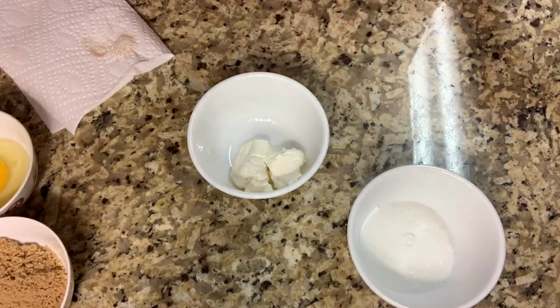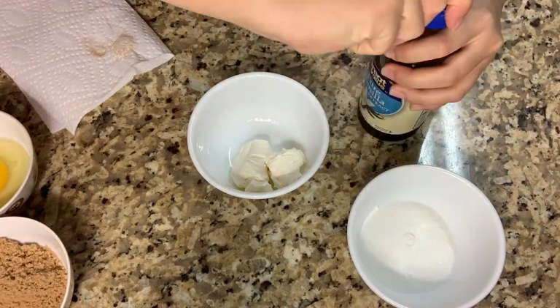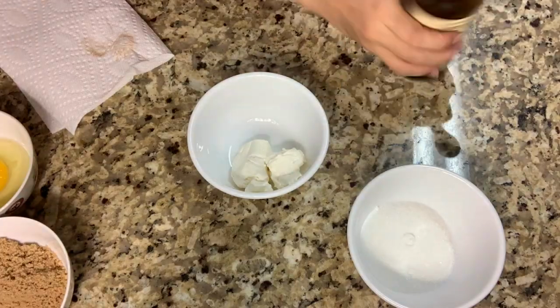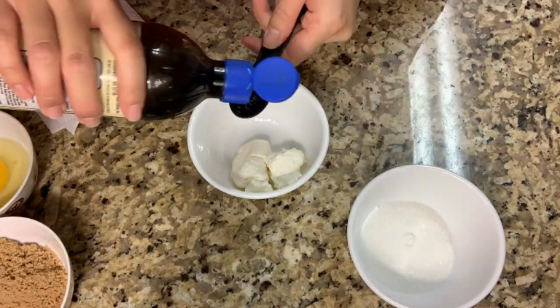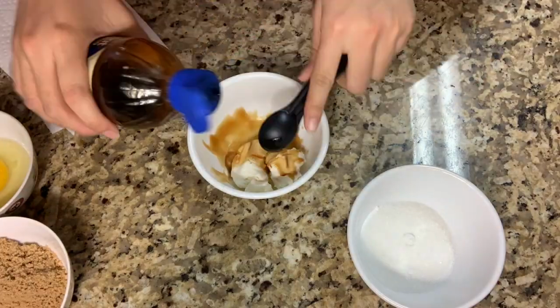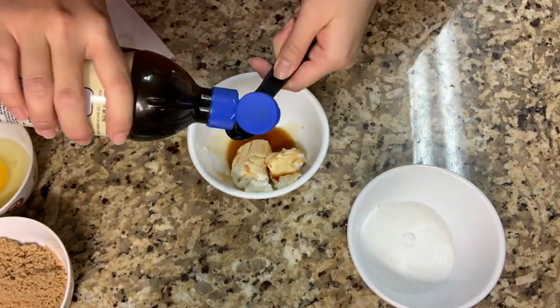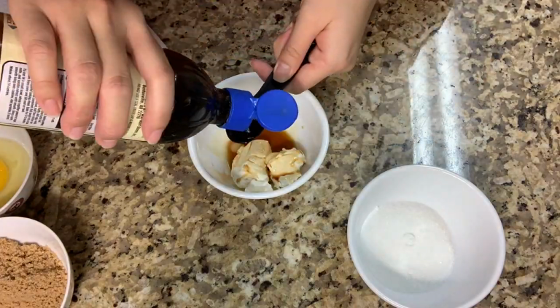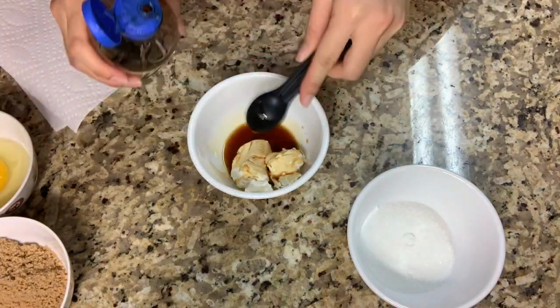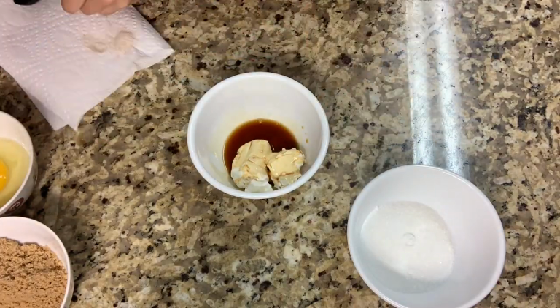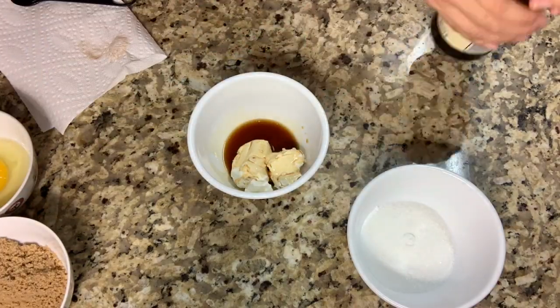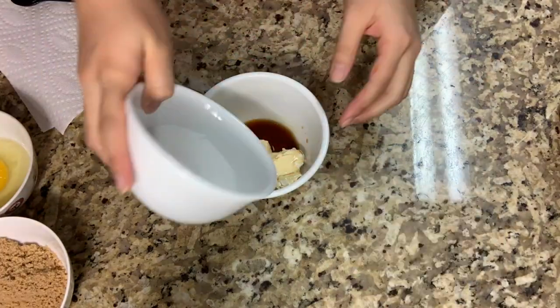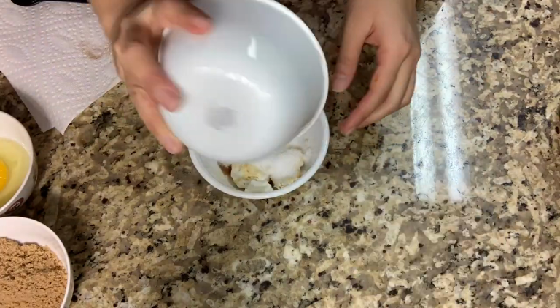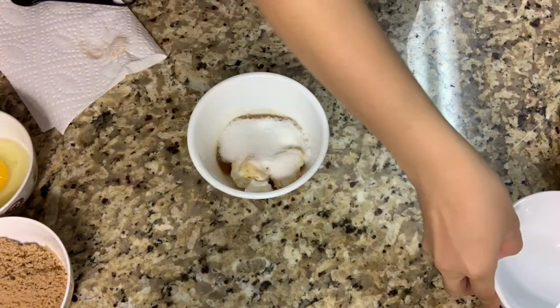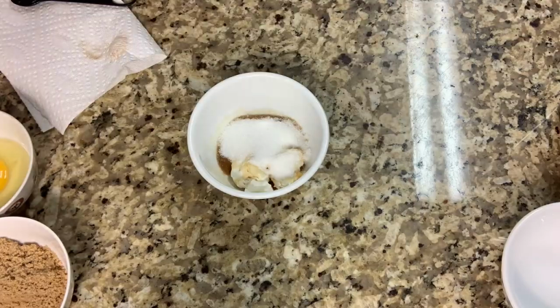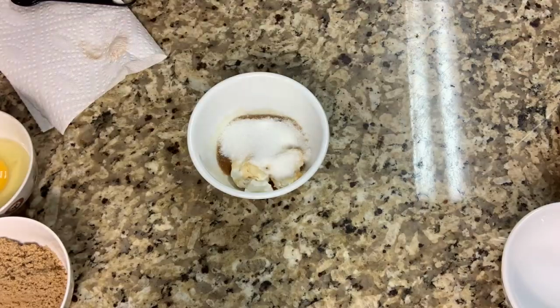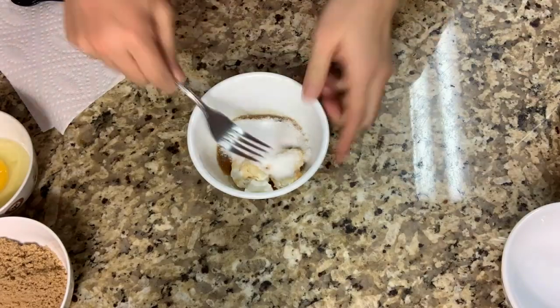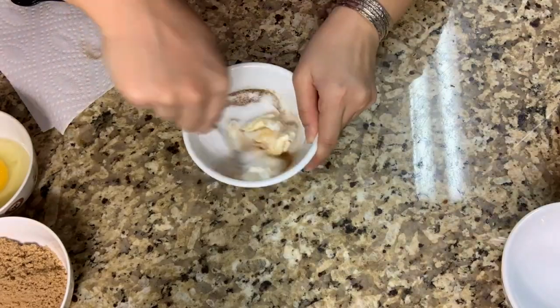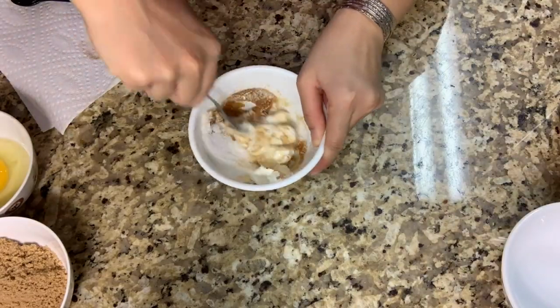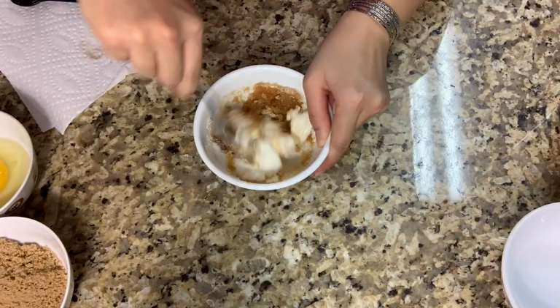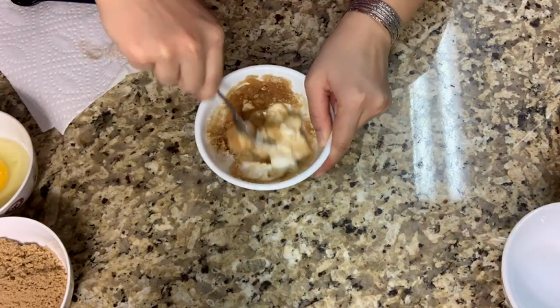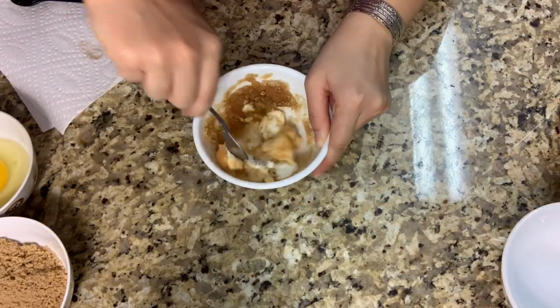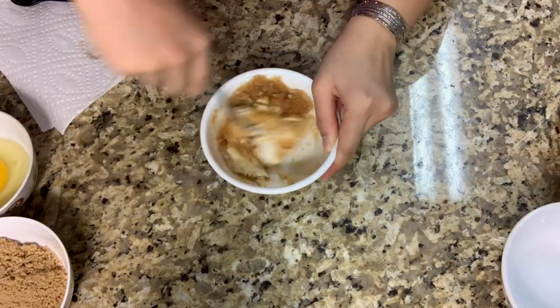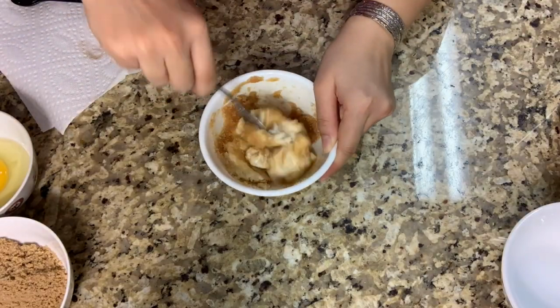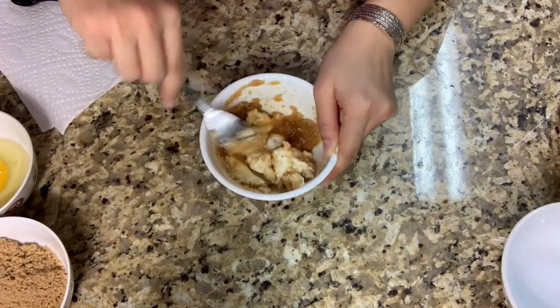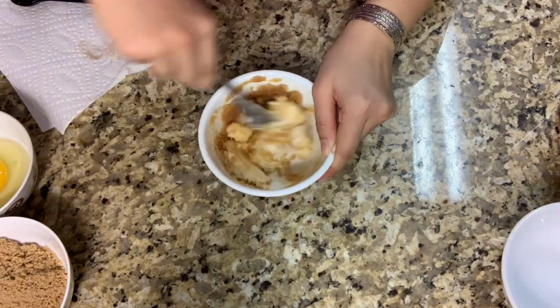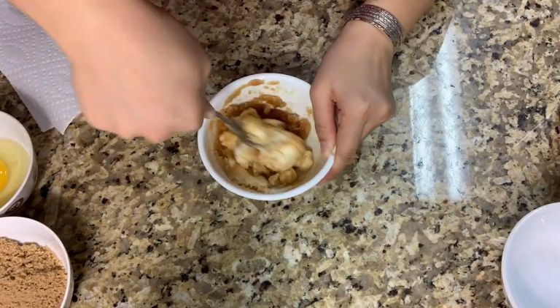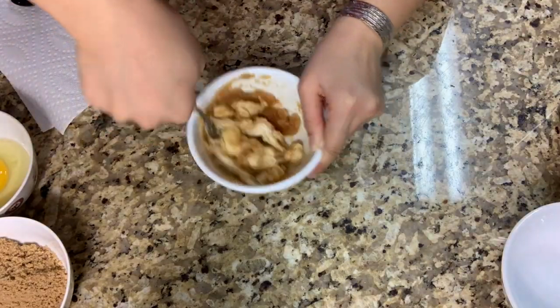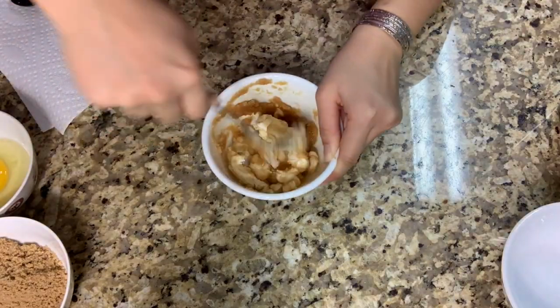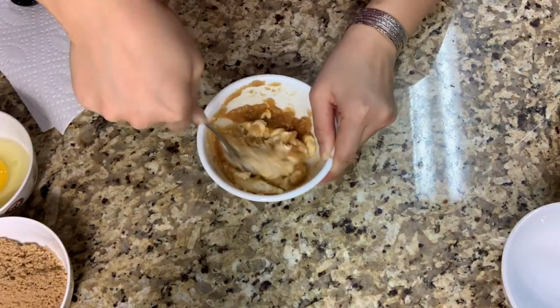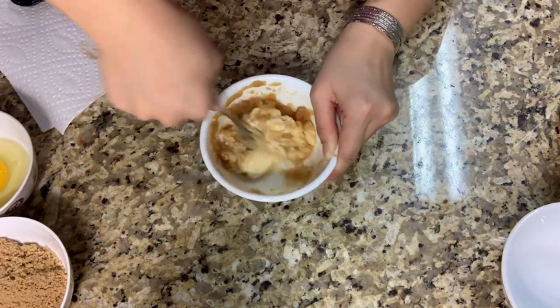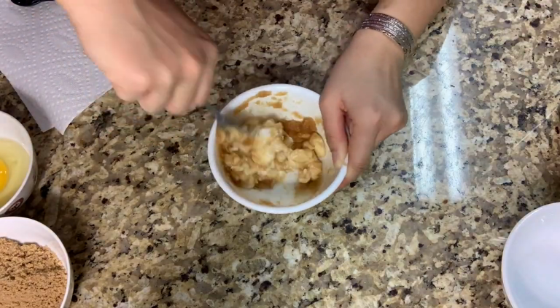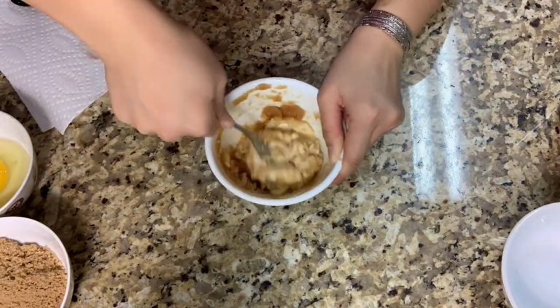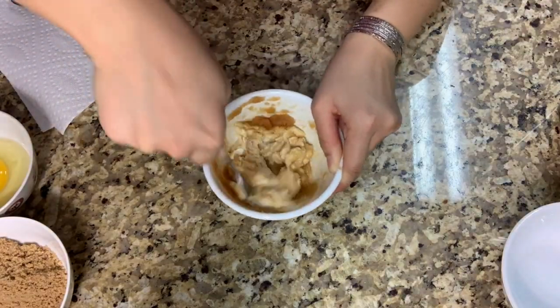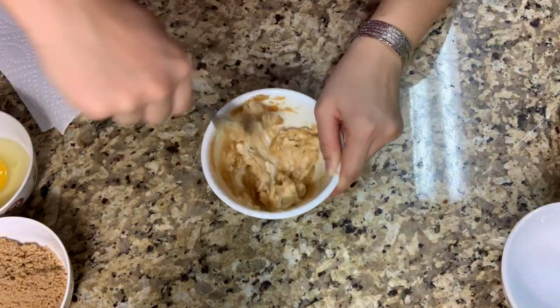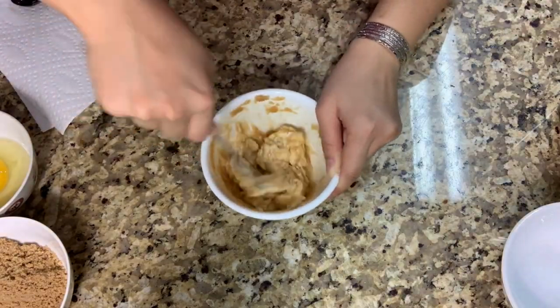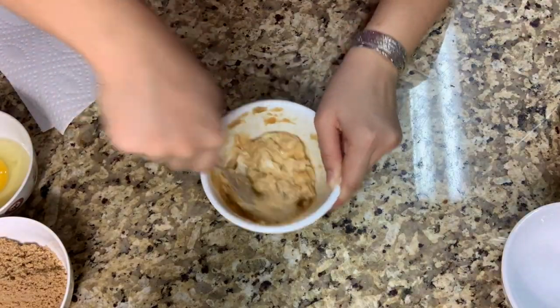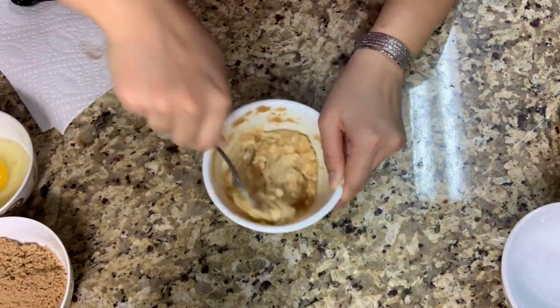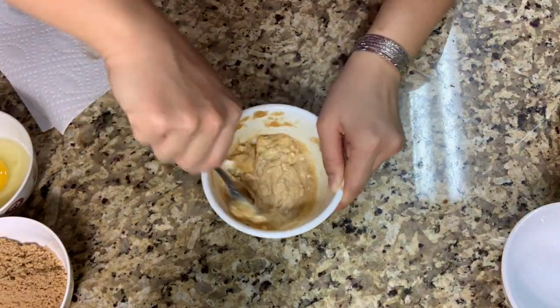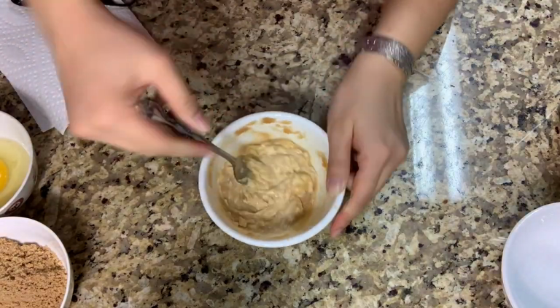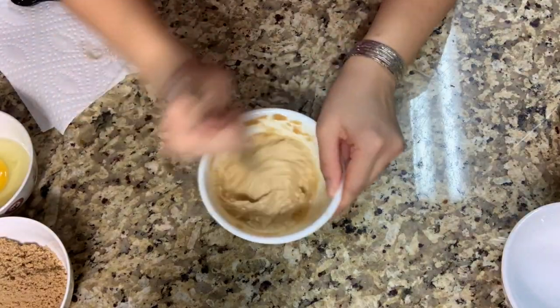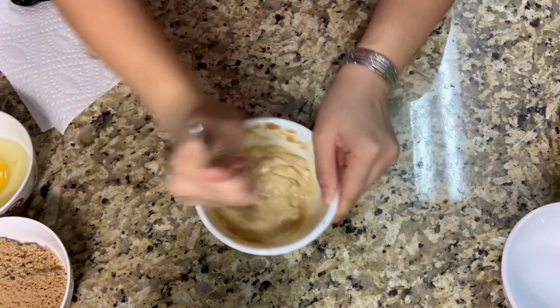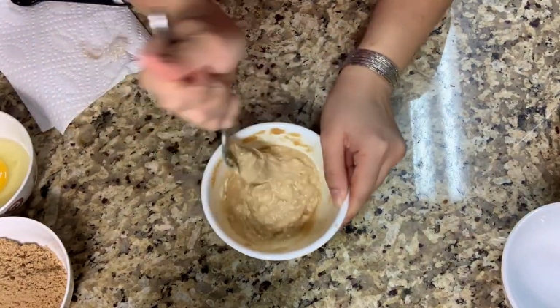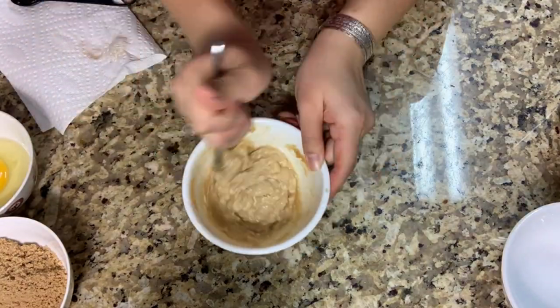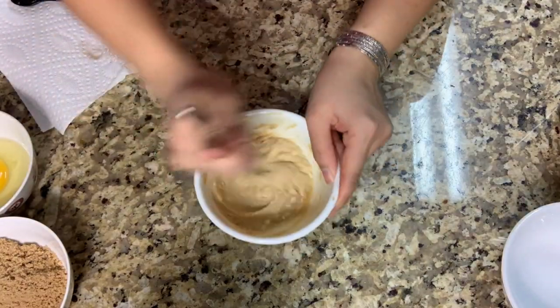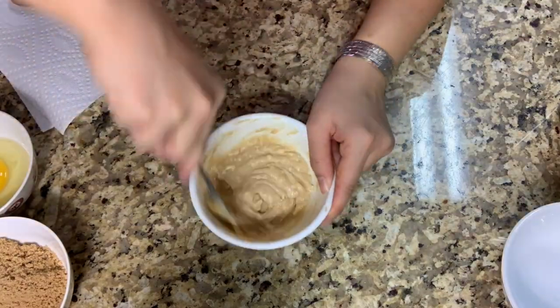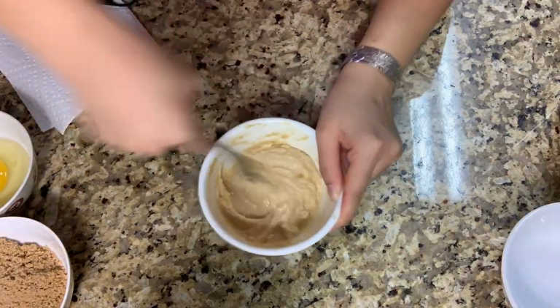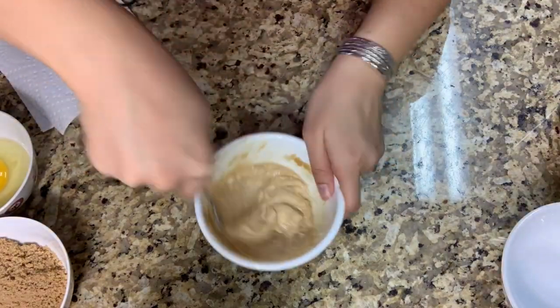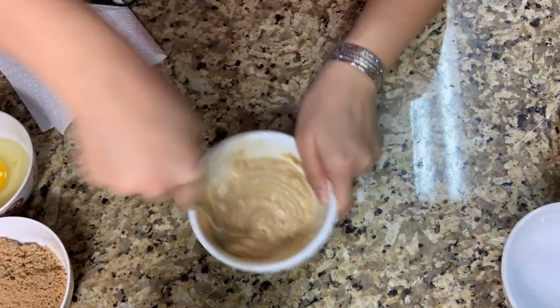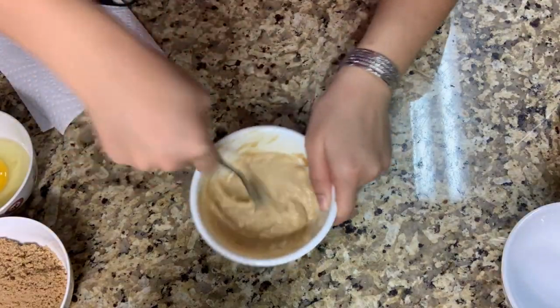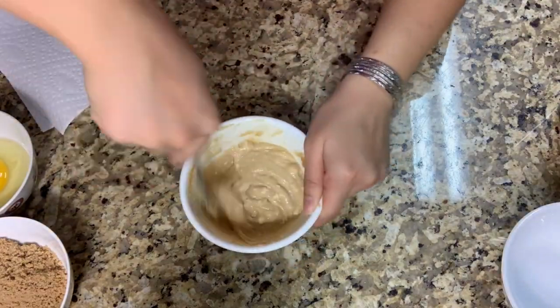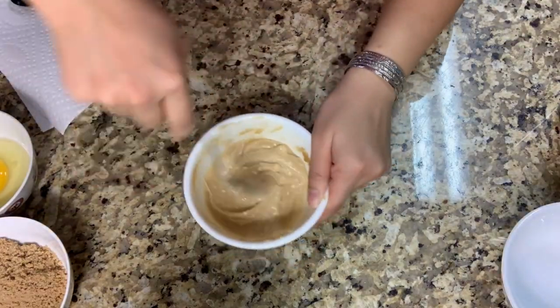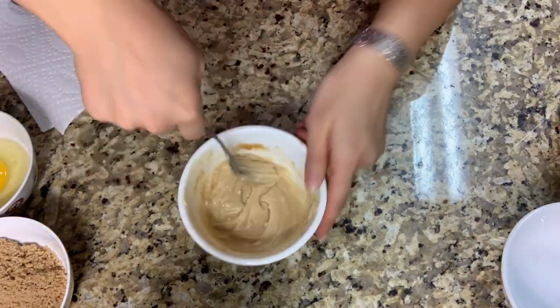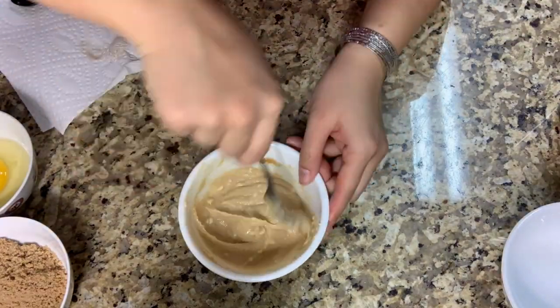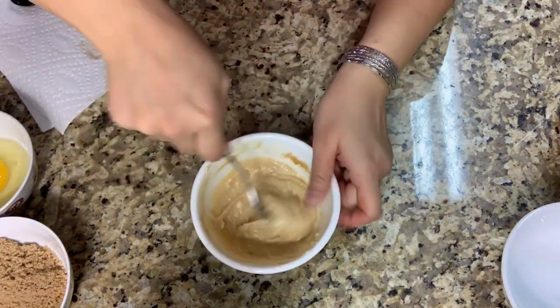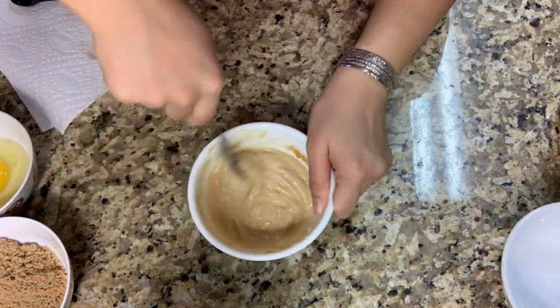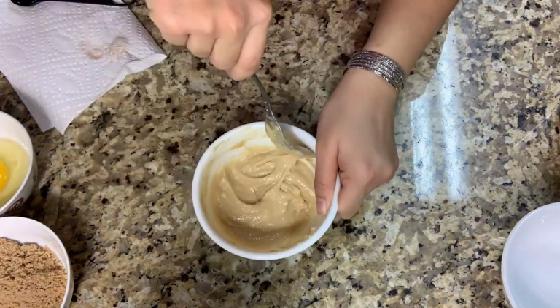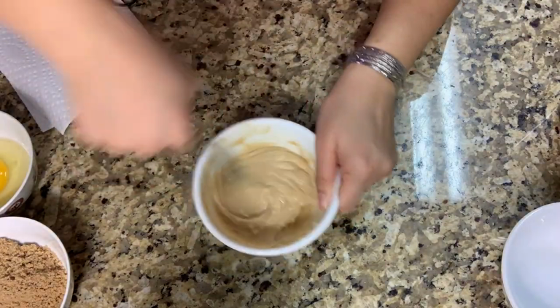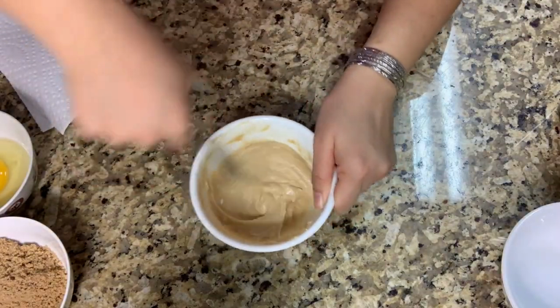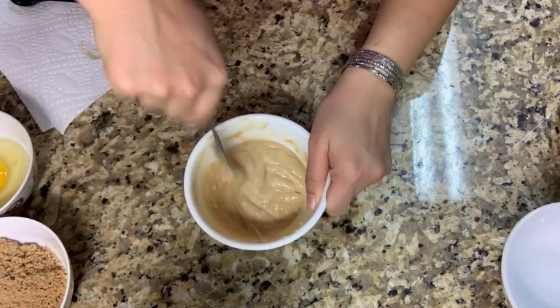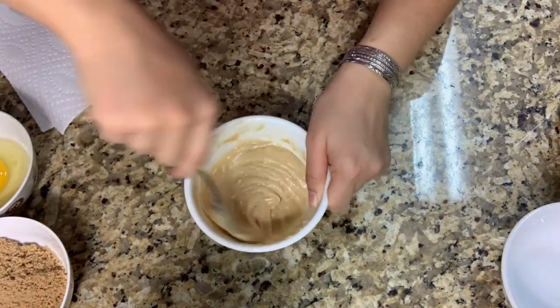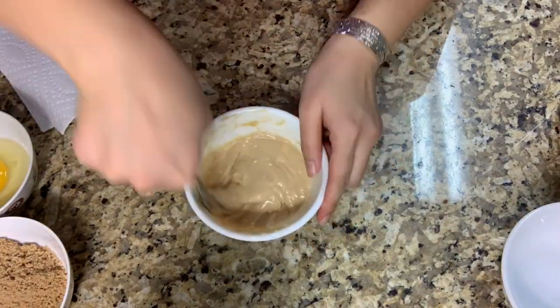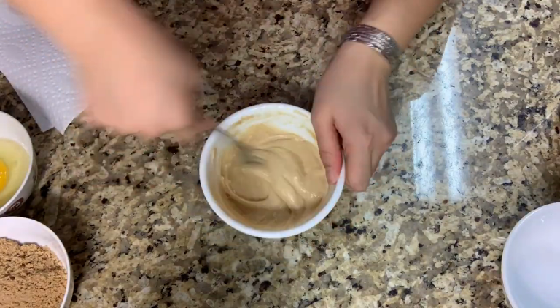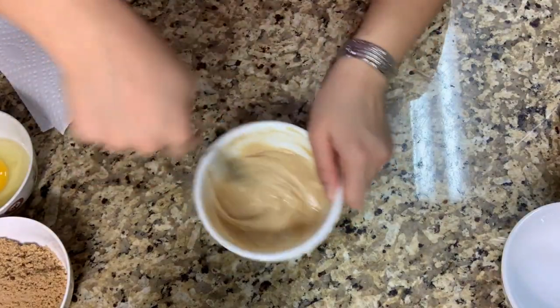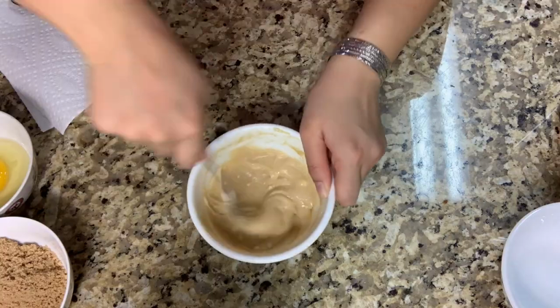So right now, I'm doing the filling. I'm gonna do softened cream cheese for 50 grams, sugar for 50 grams, vanilla for 2 teaspoons.